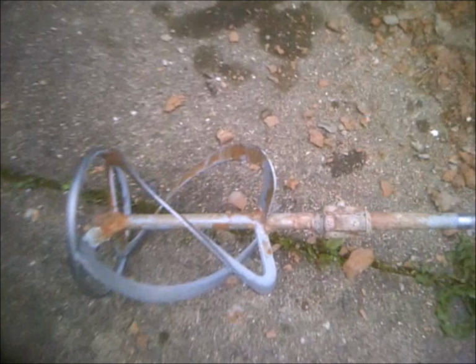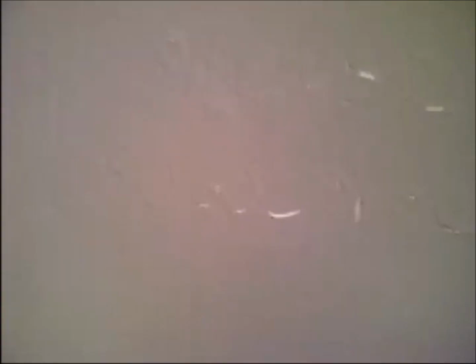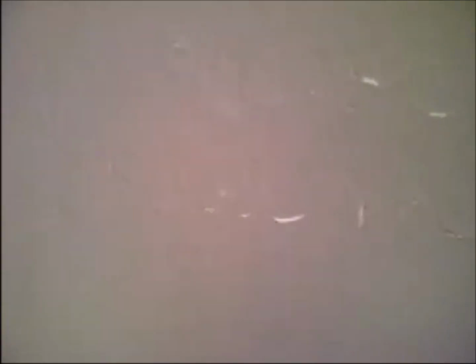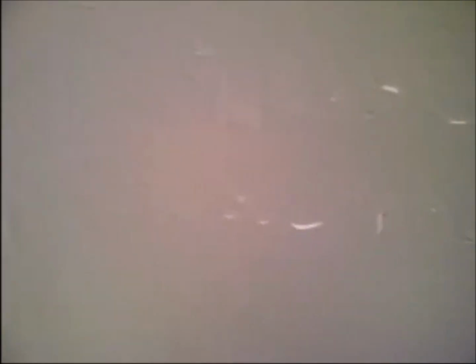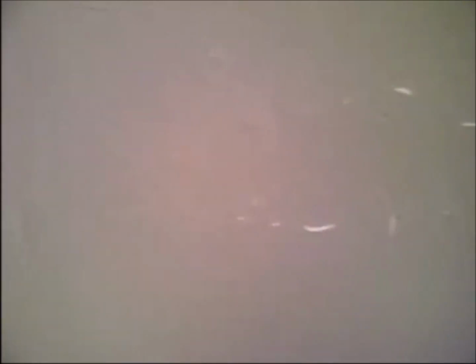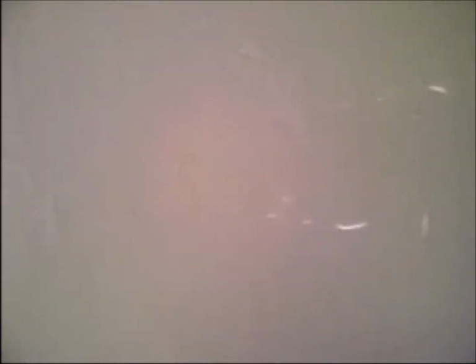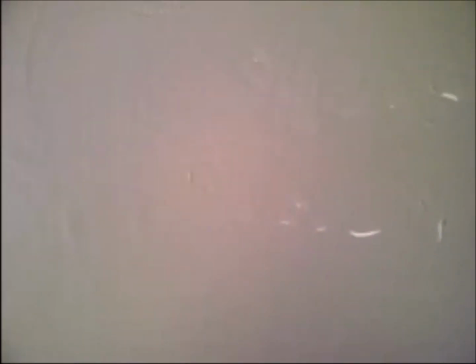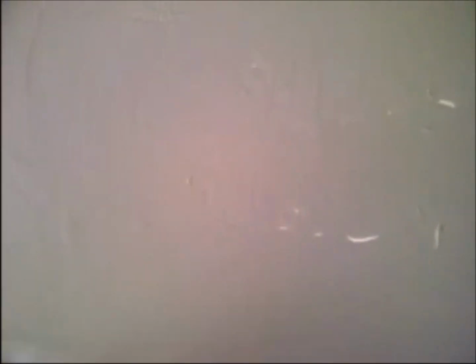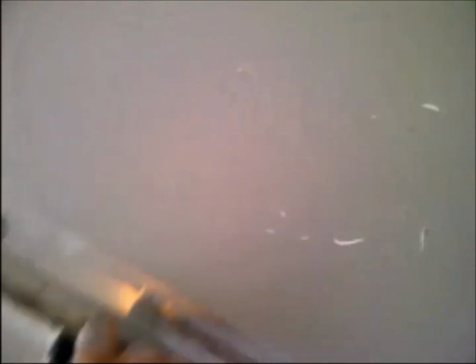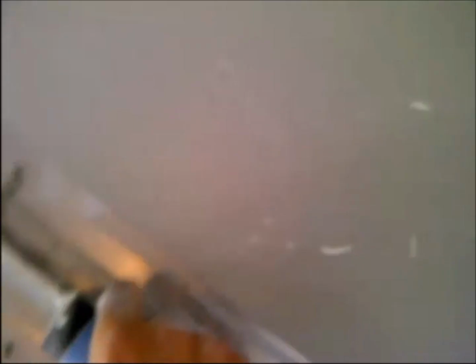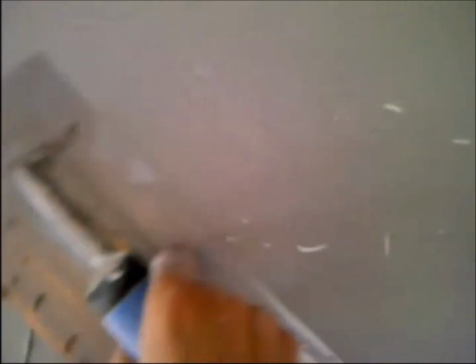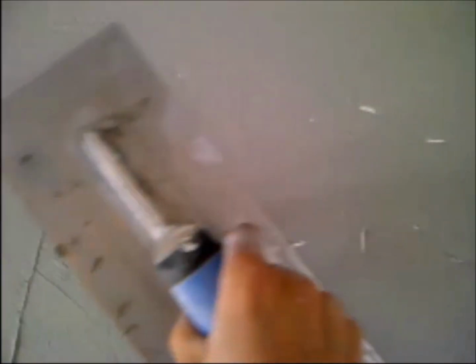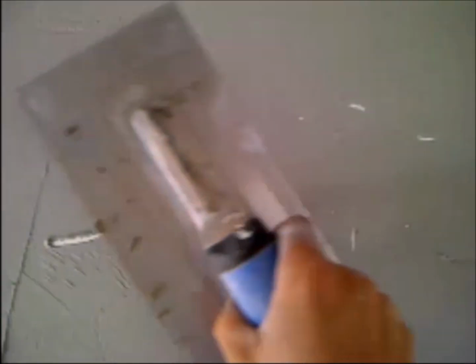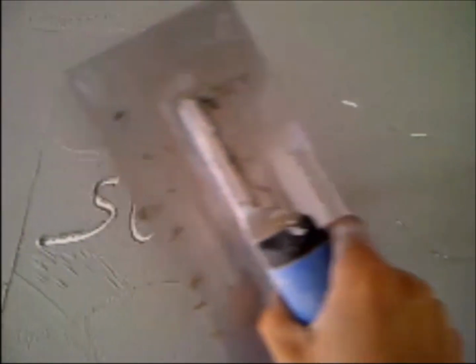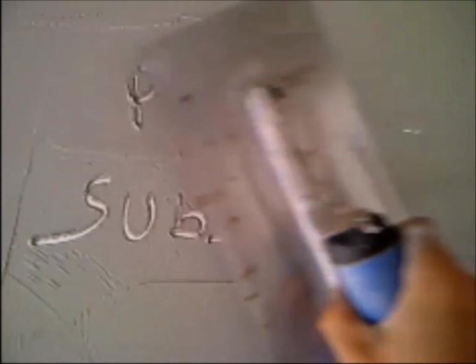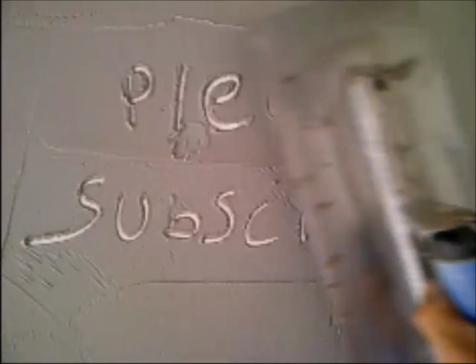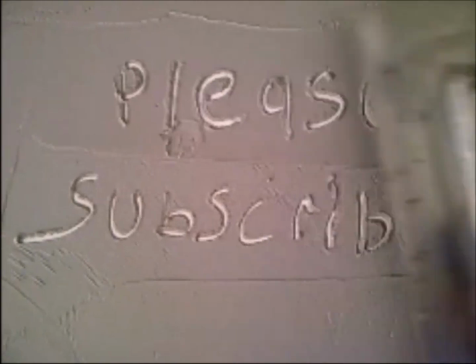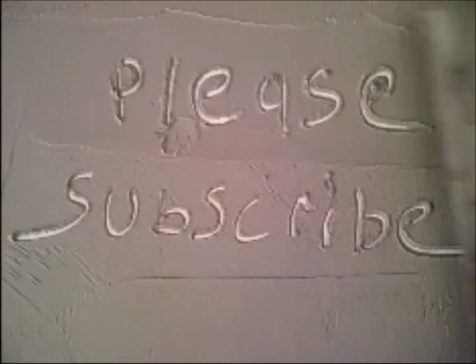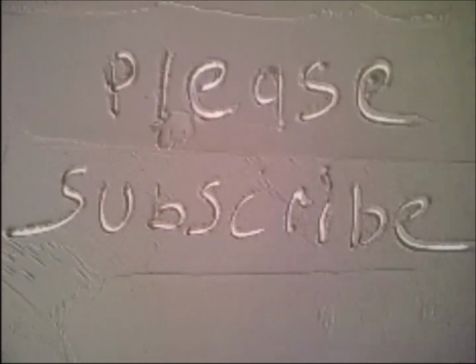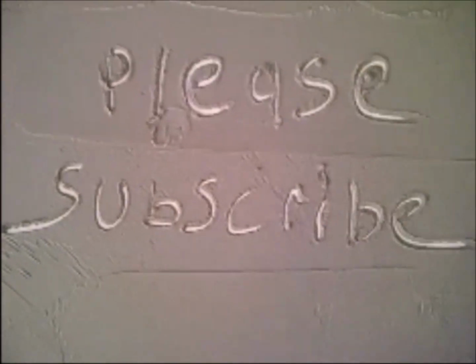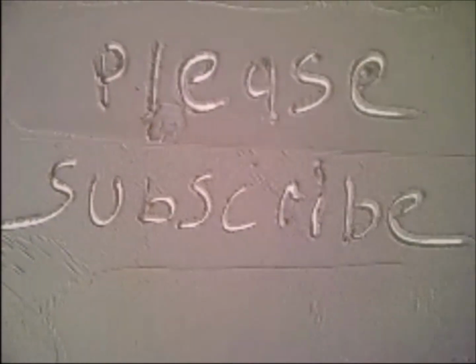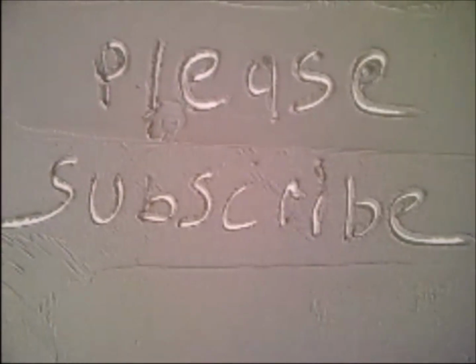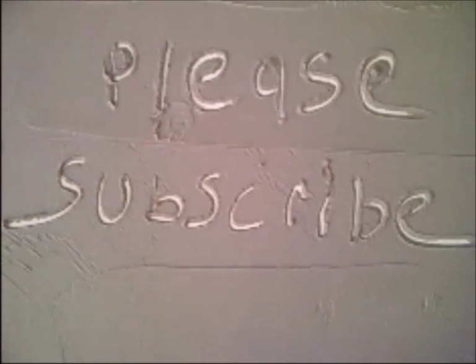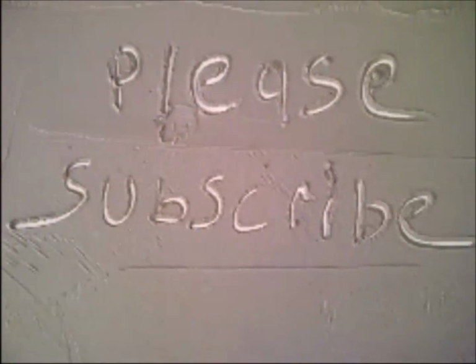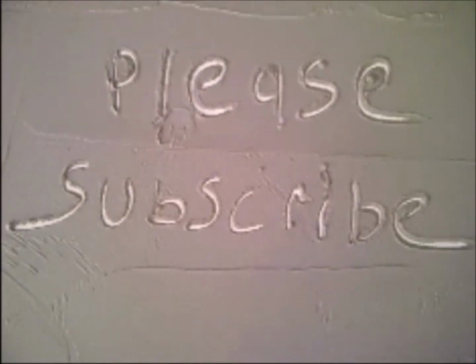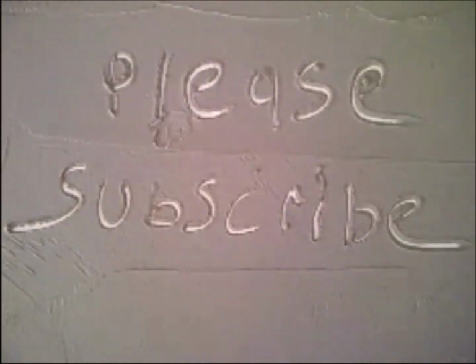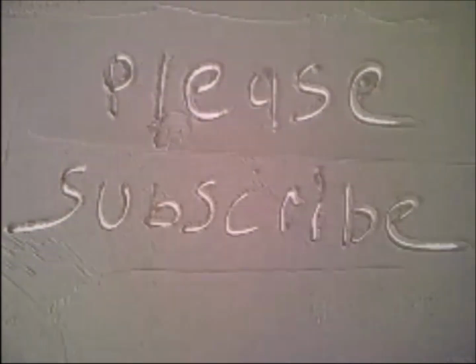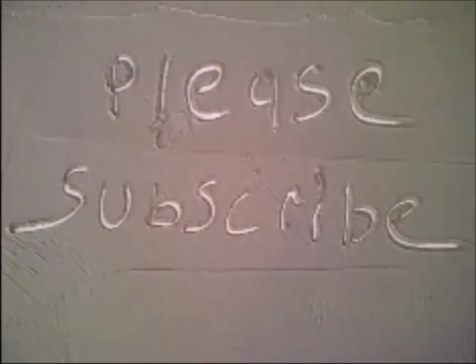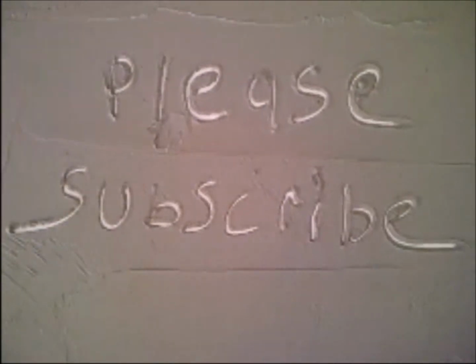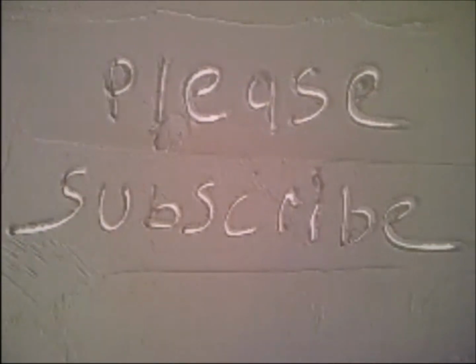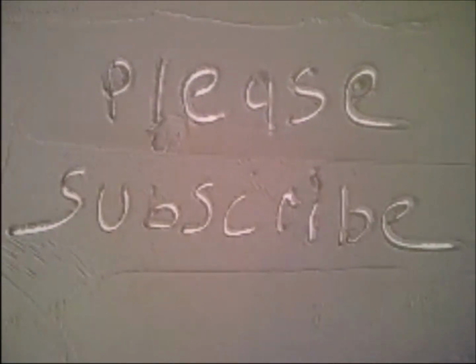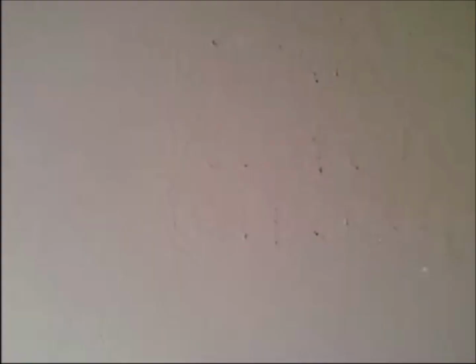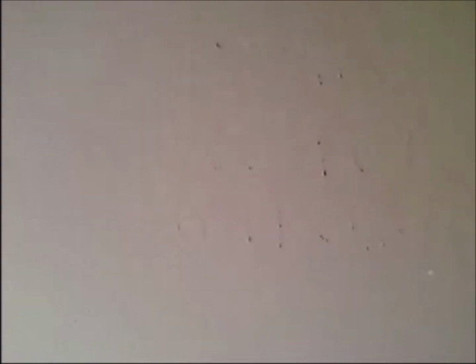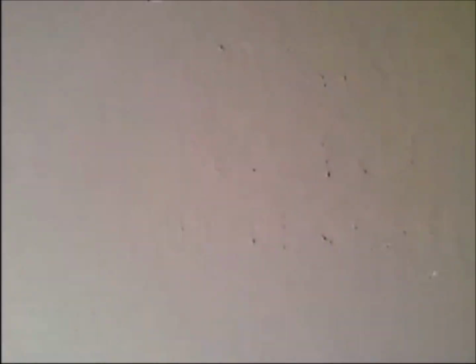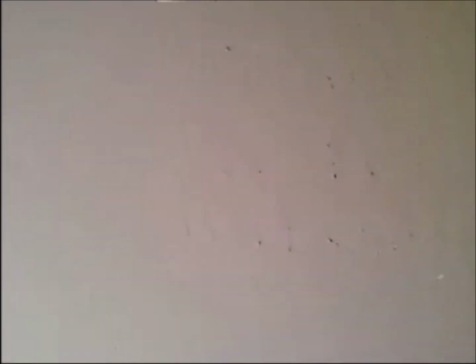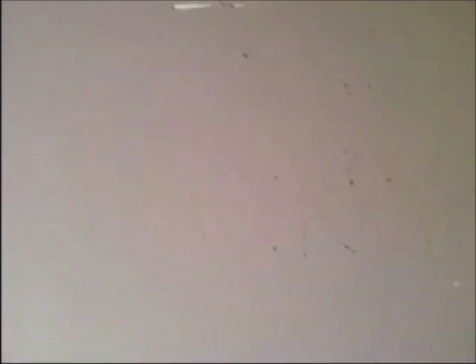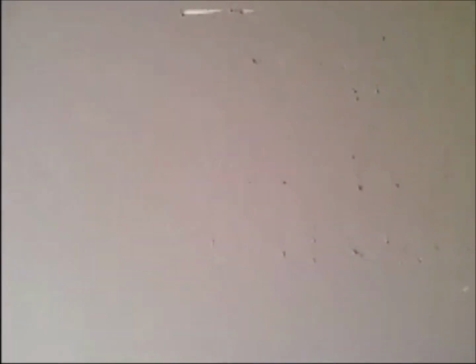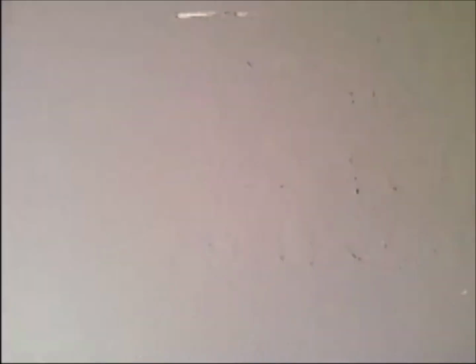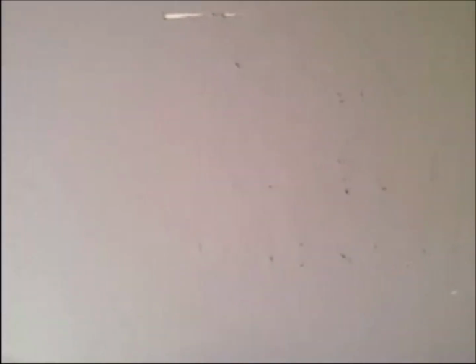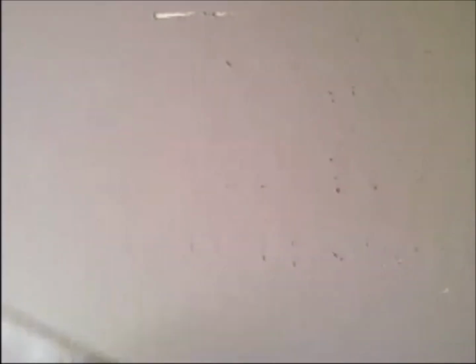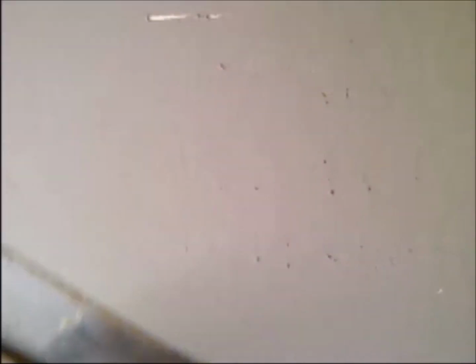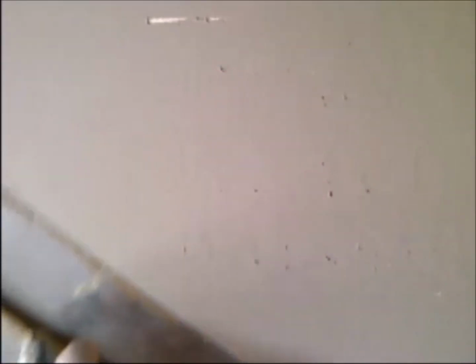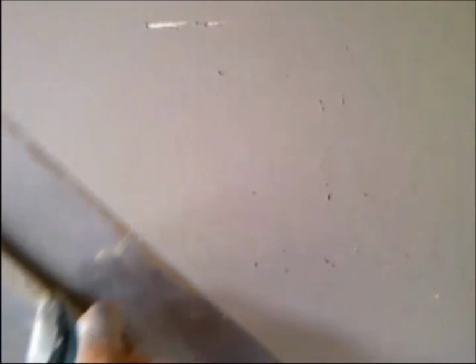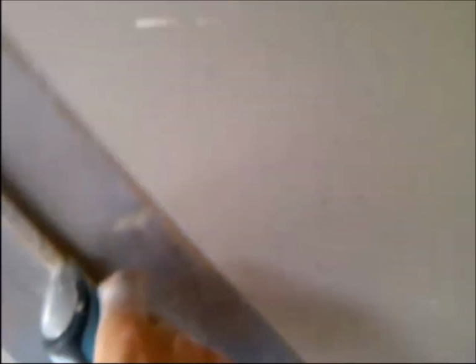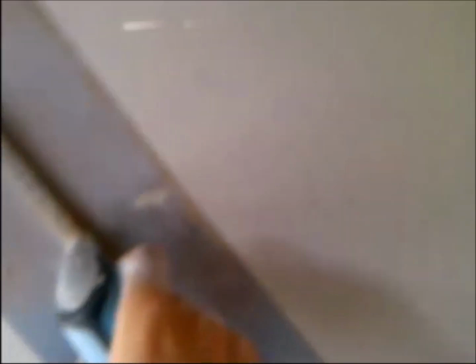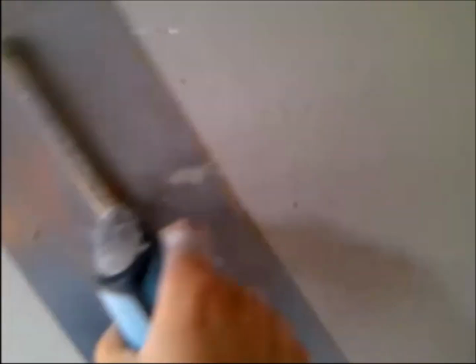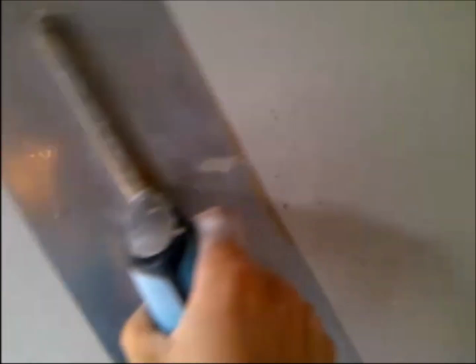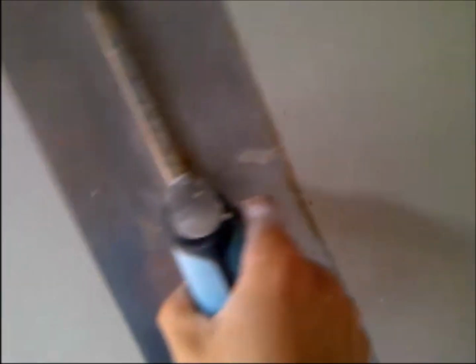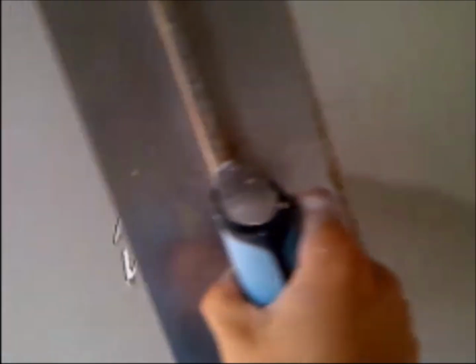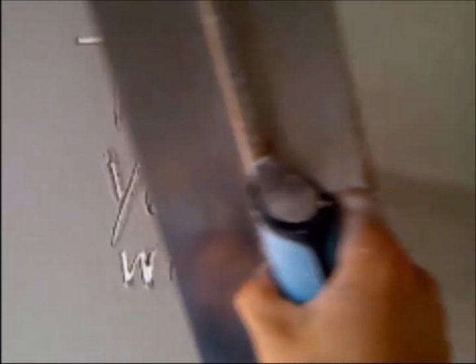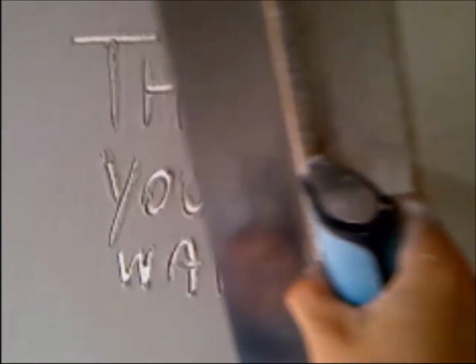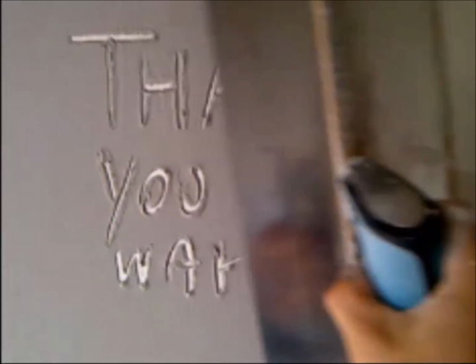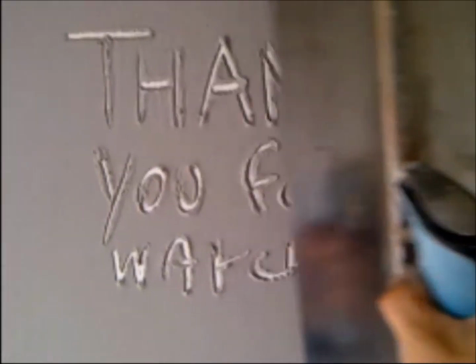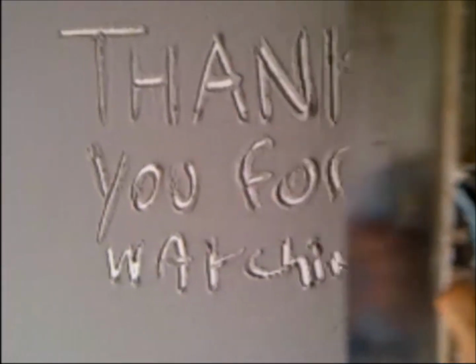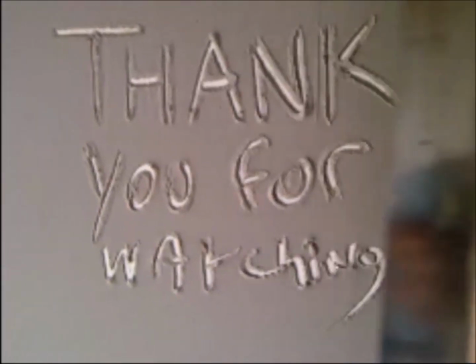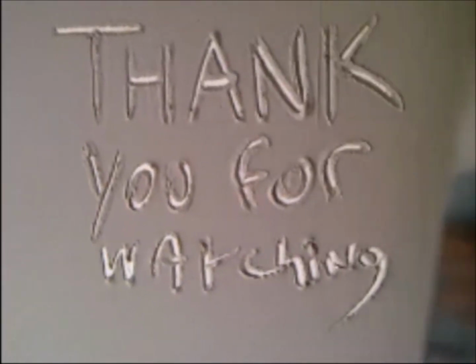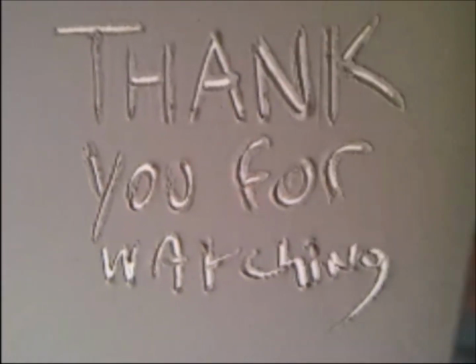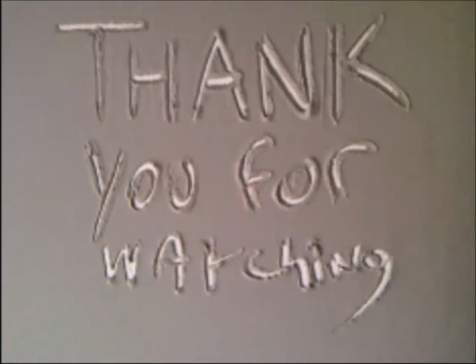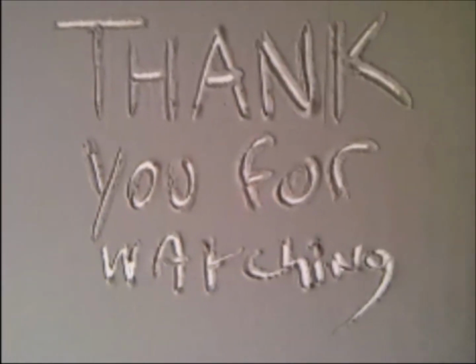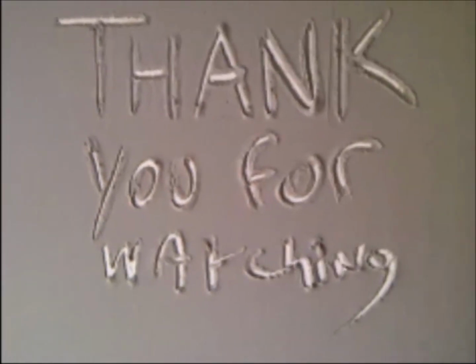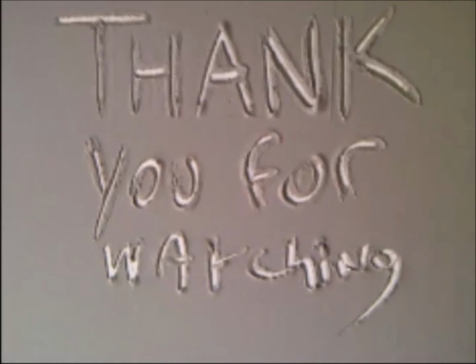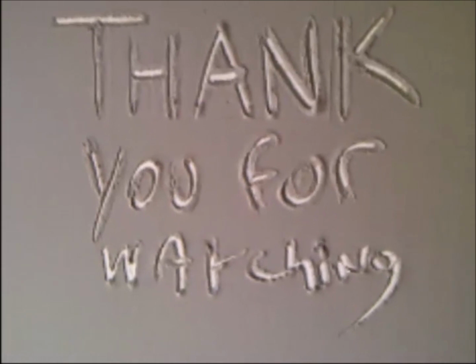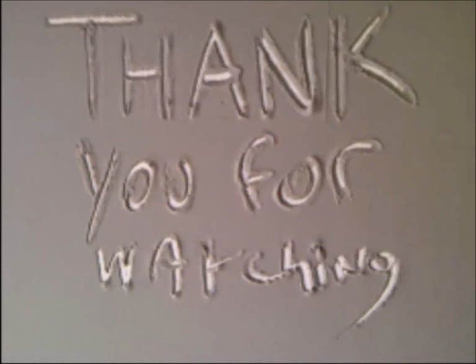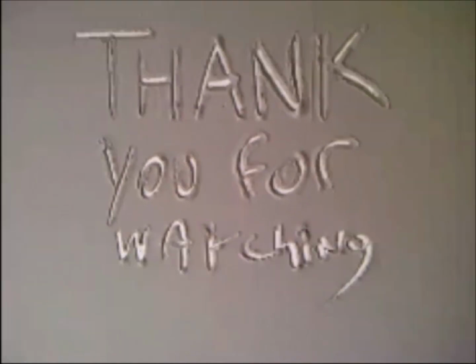Thanks for watching guys. Please hit the subscribe button and the like button and I'll see you again on the next one.